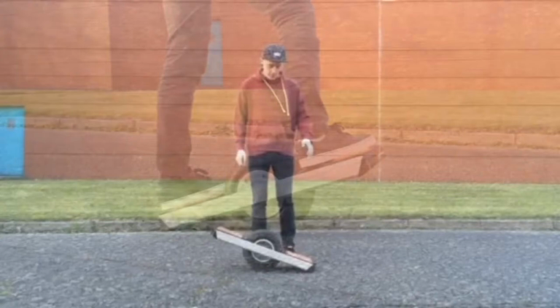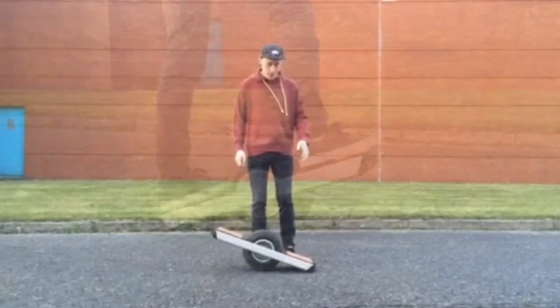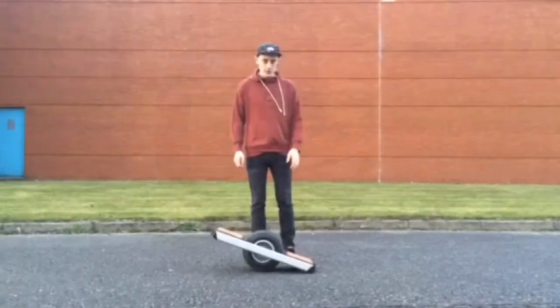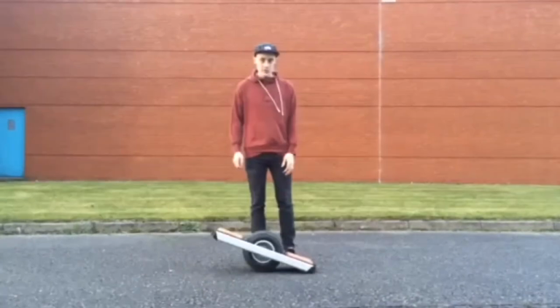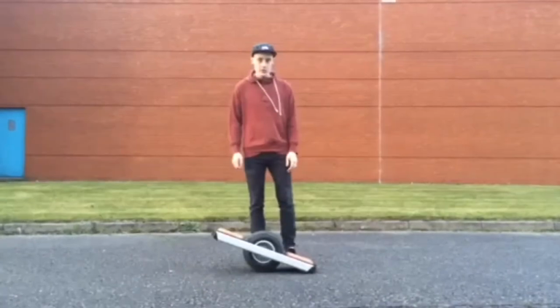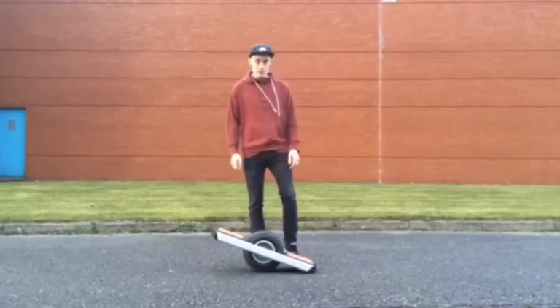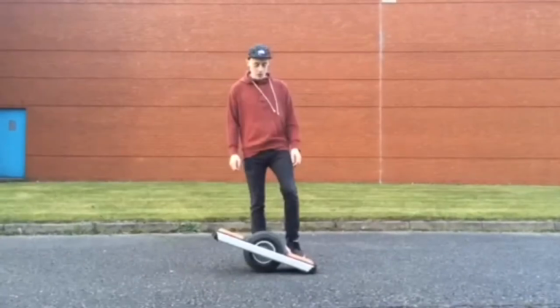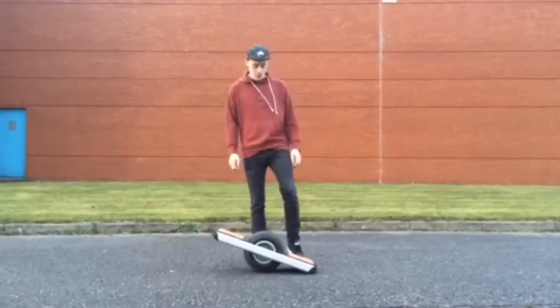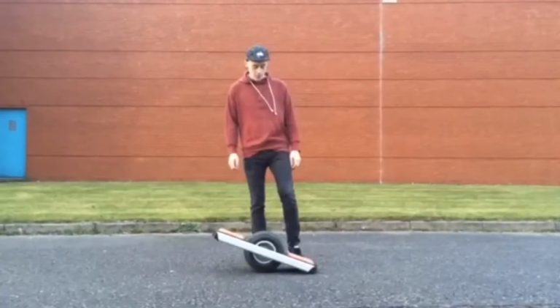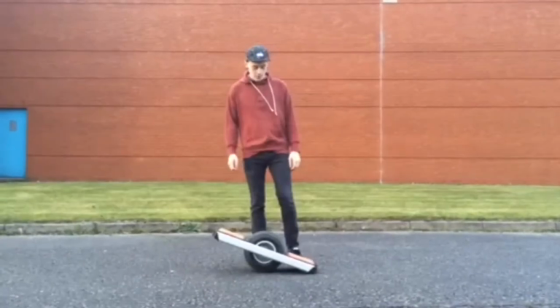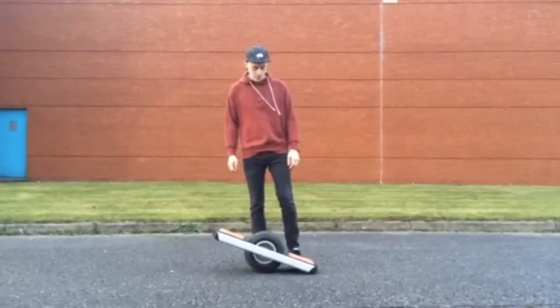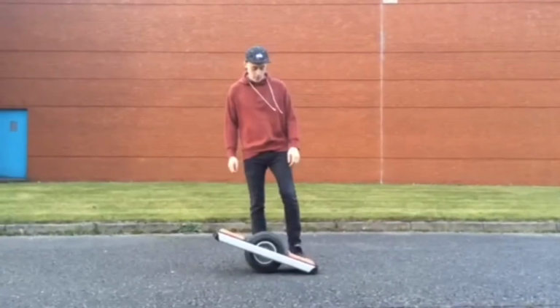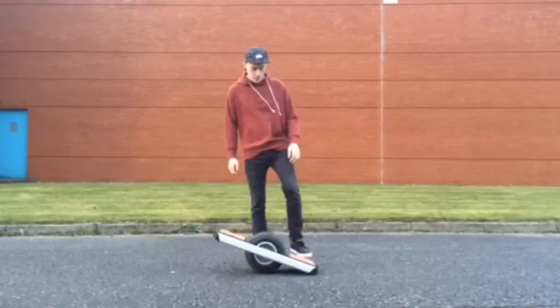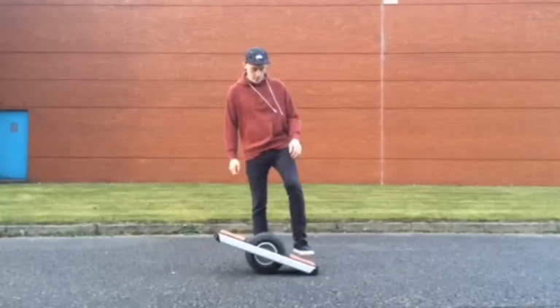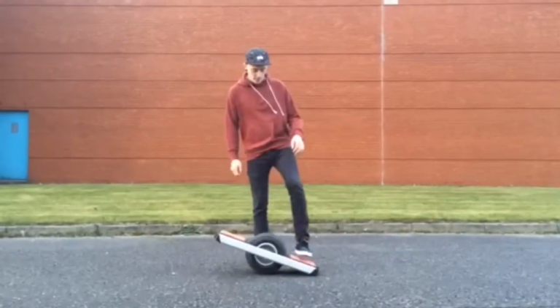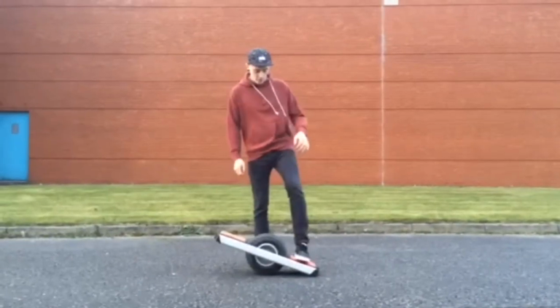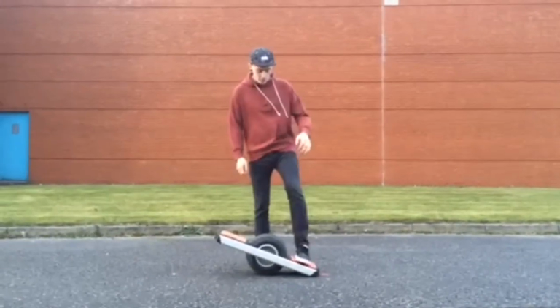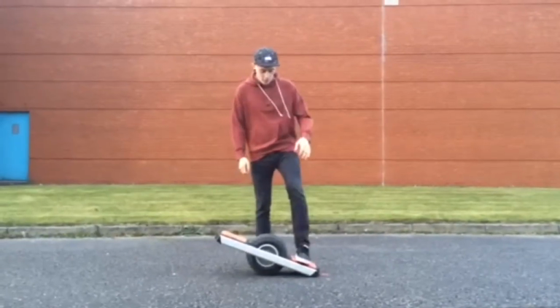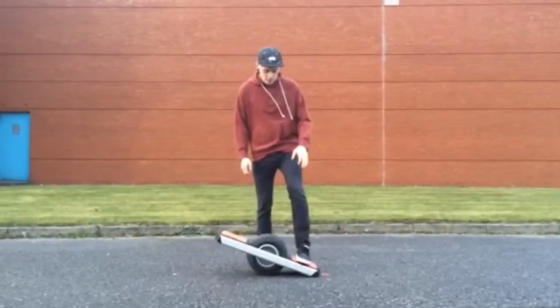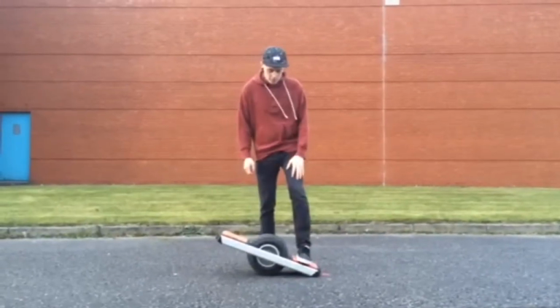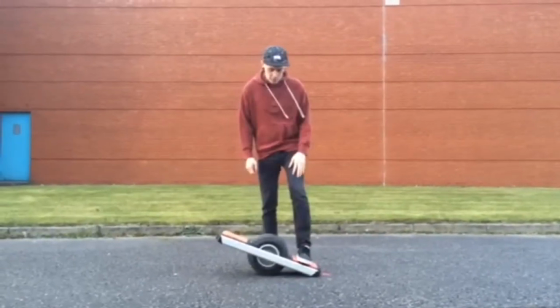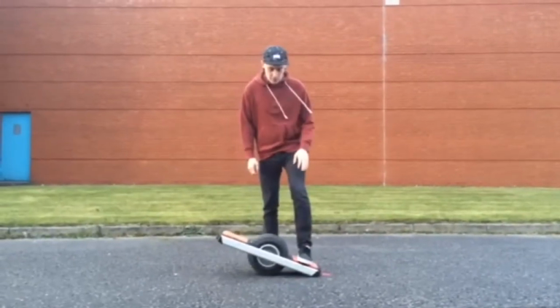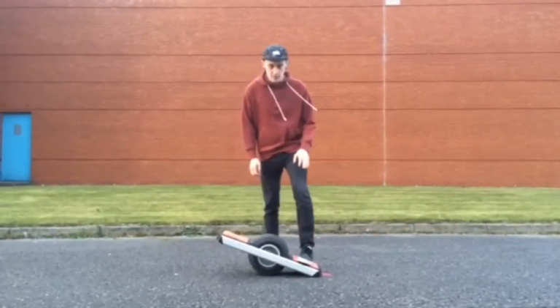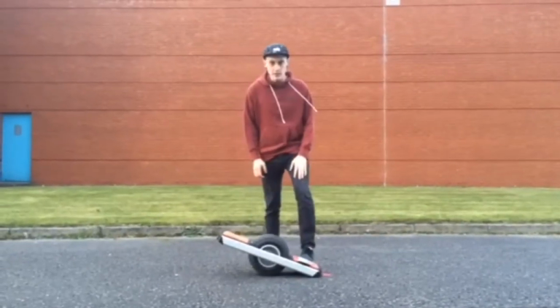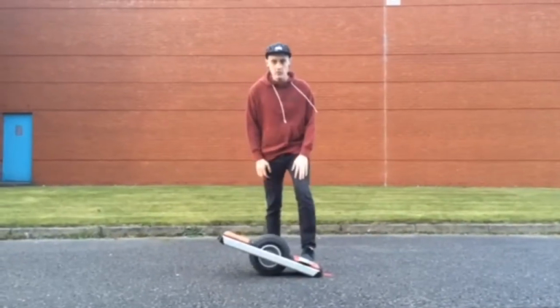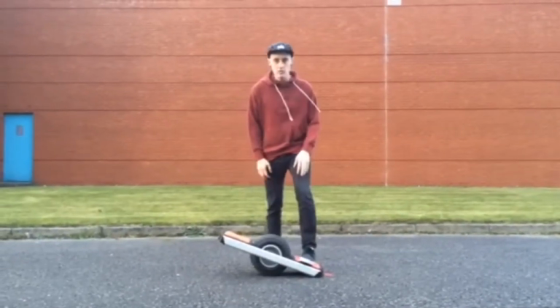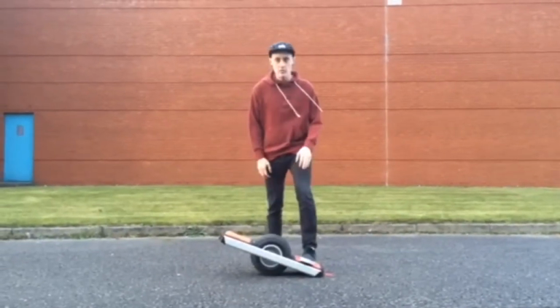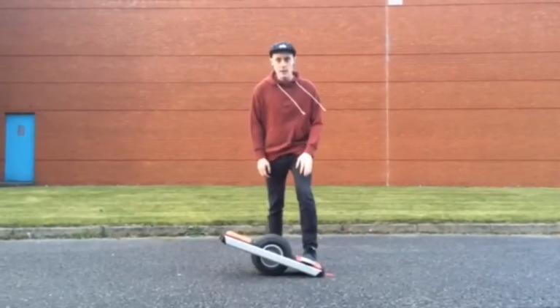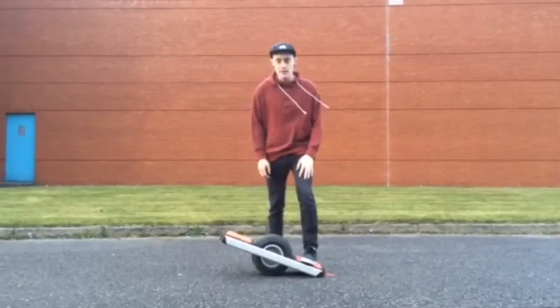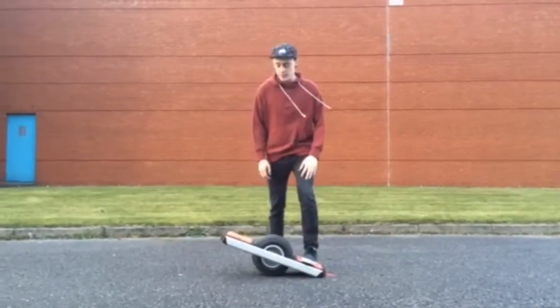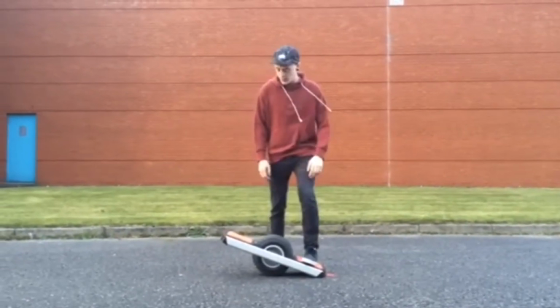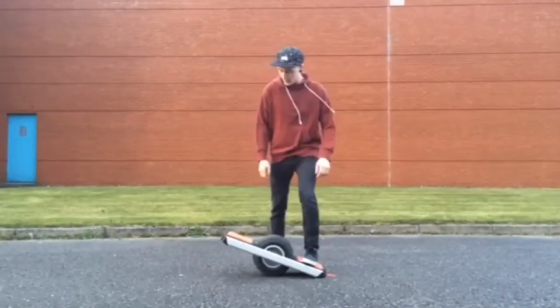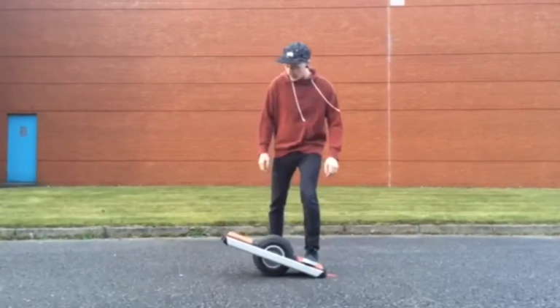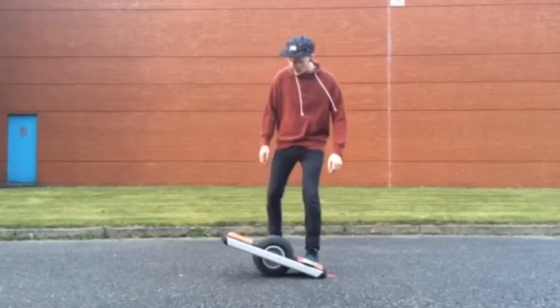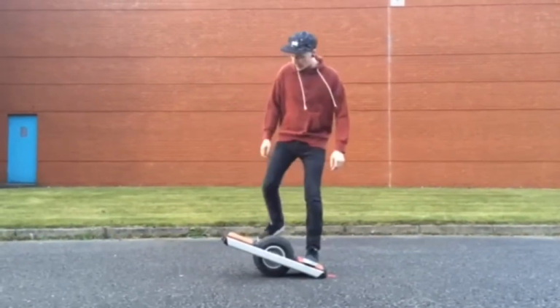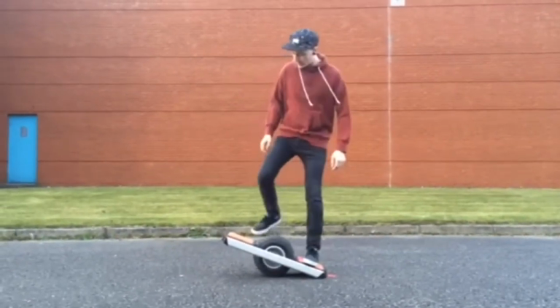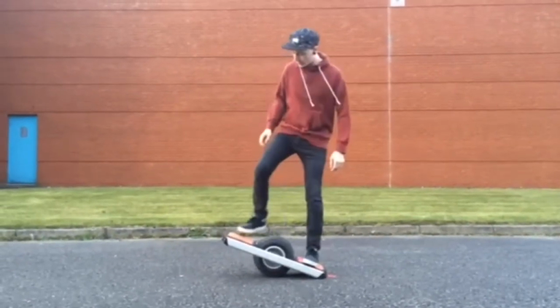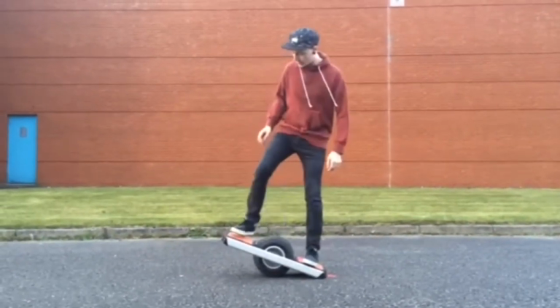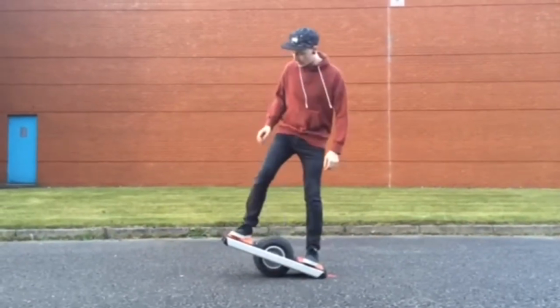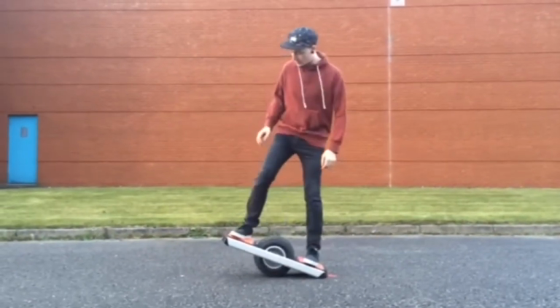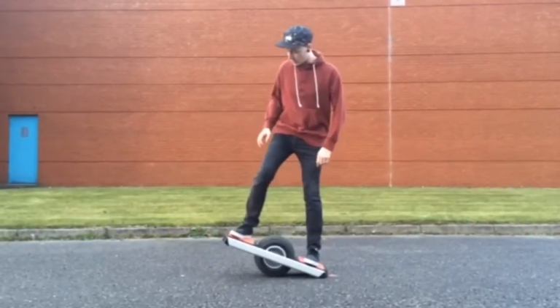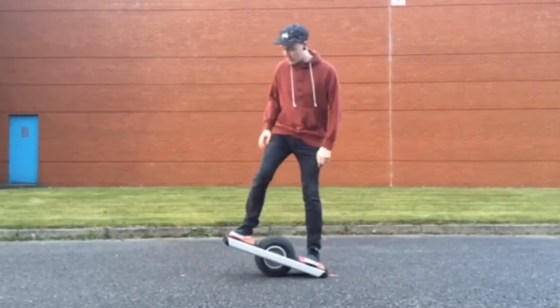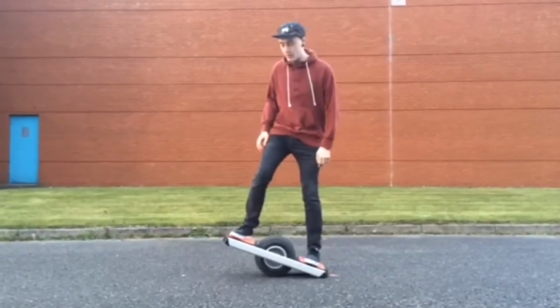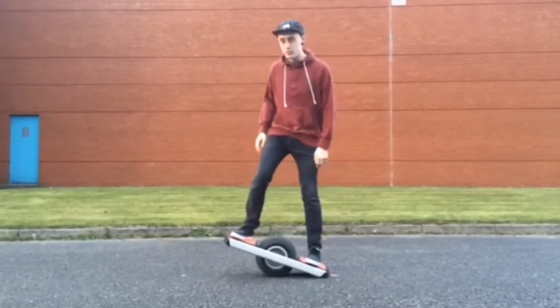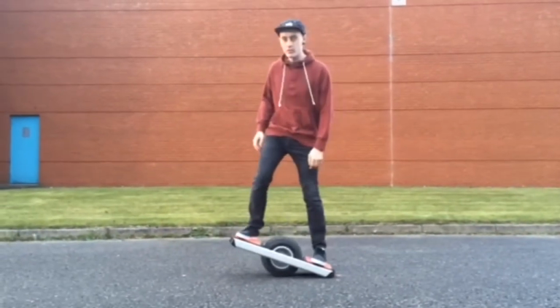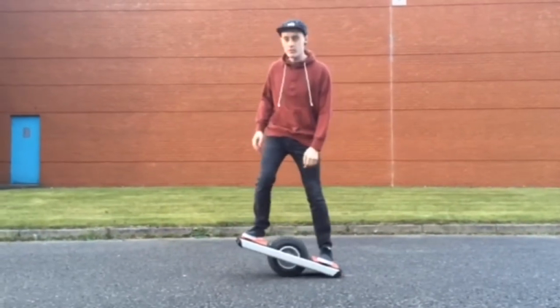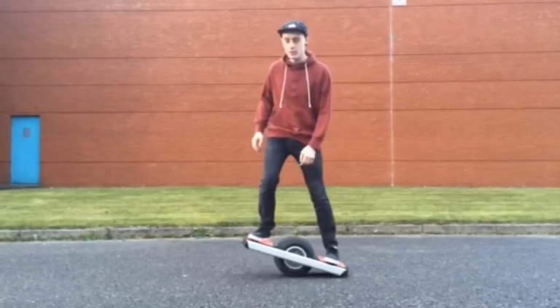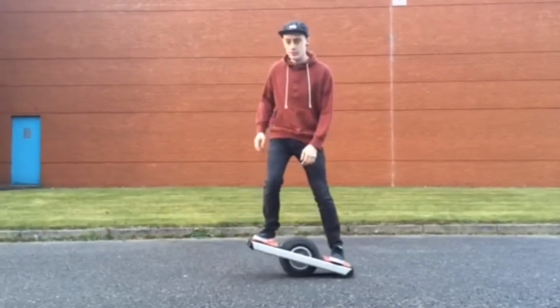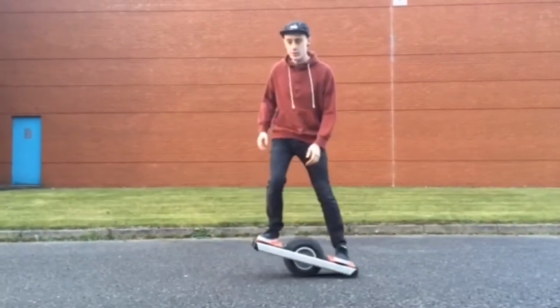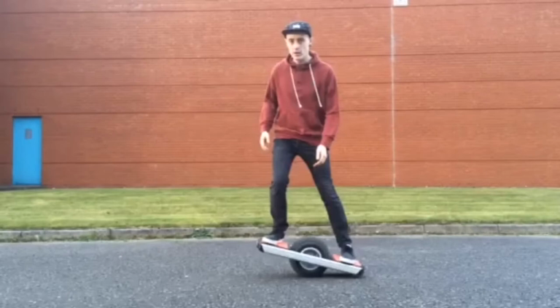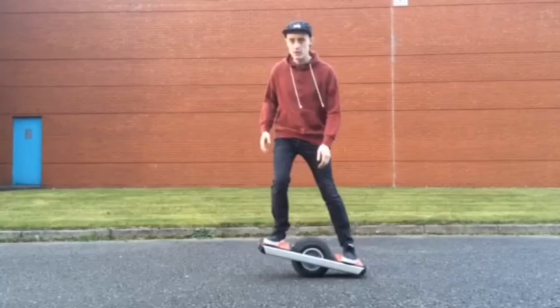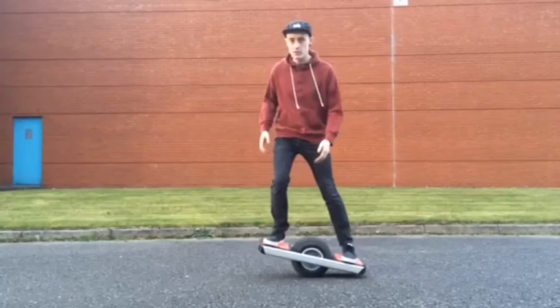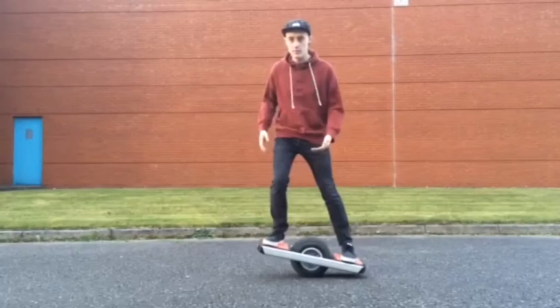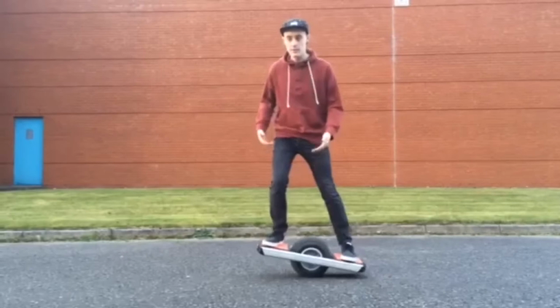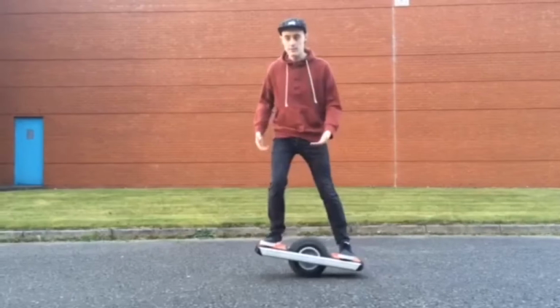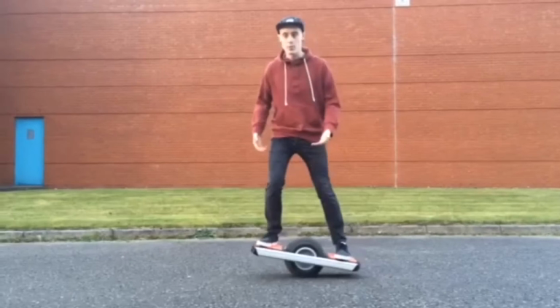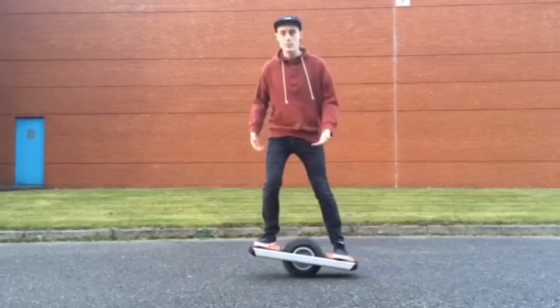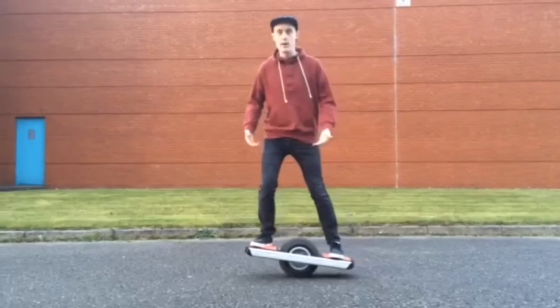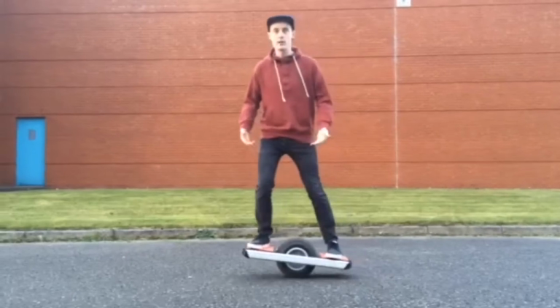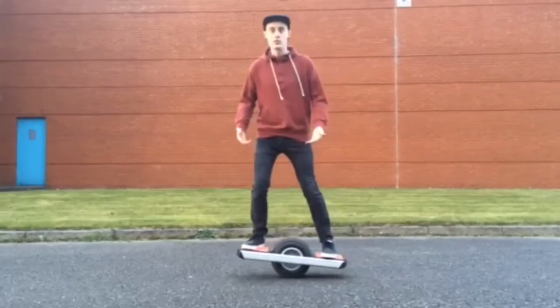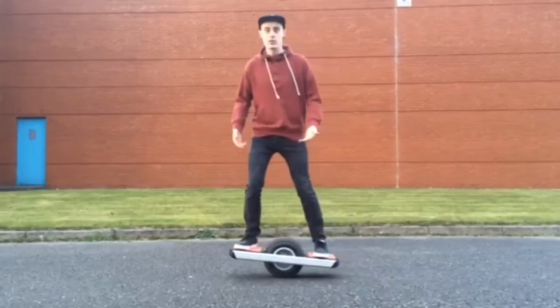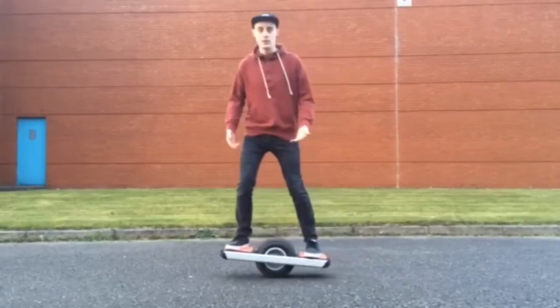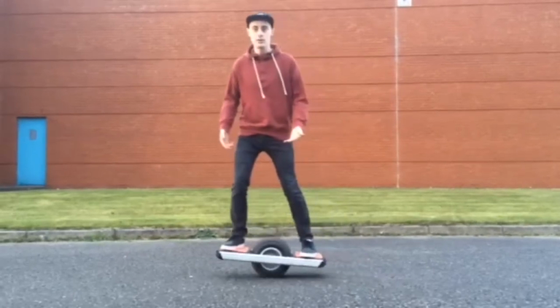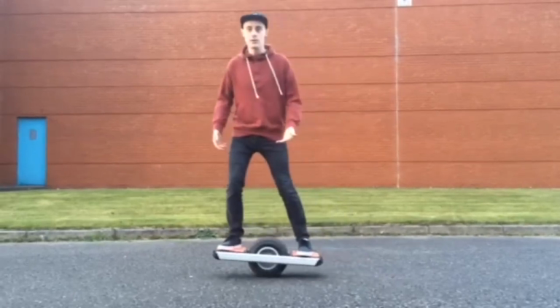When getting onto your Trotter Onewheel you want to make sure 40% of your weight is on your back foot and 60% of your weight is on the front foot, as it will make the board balance out evenly.